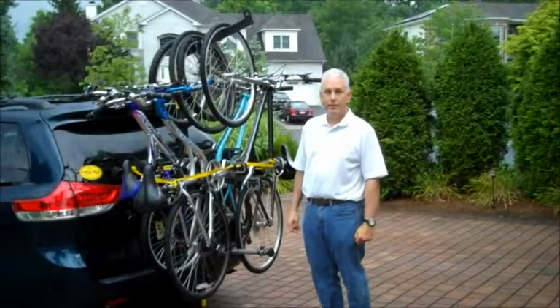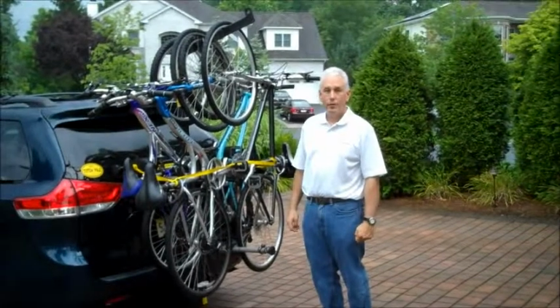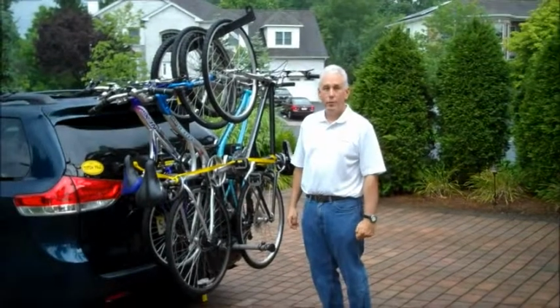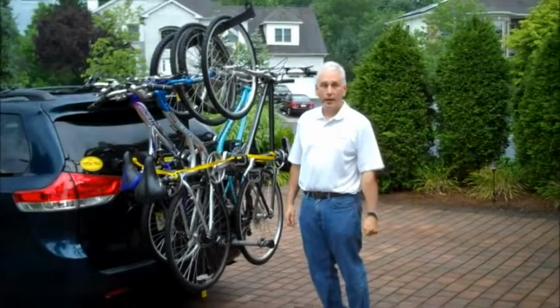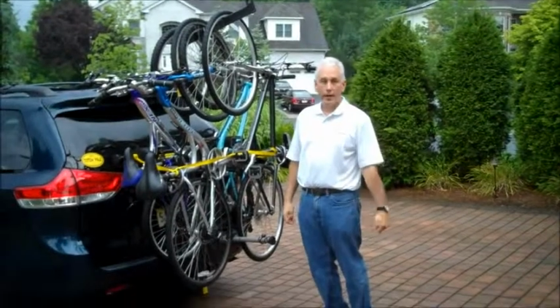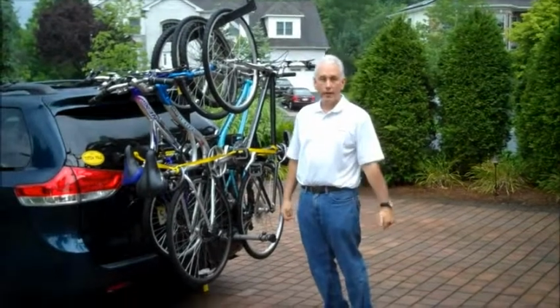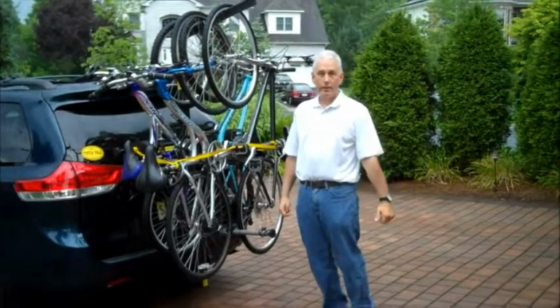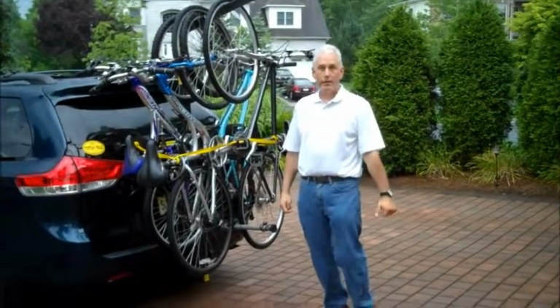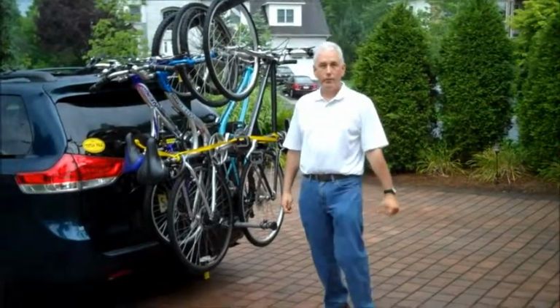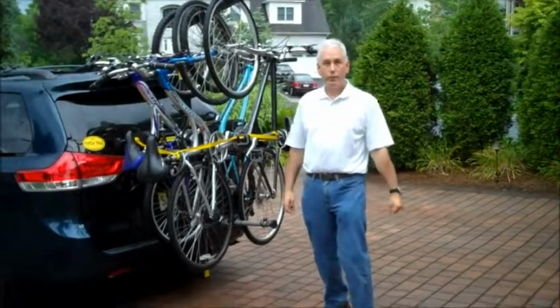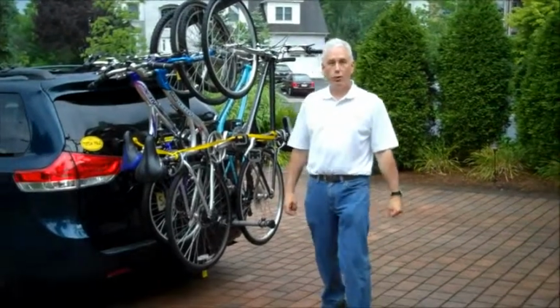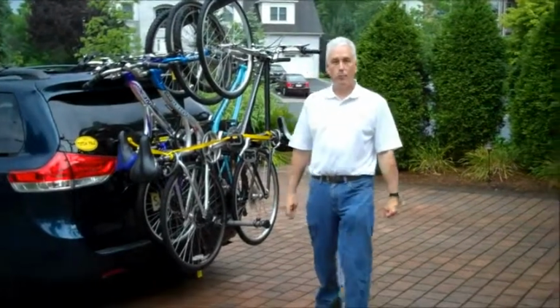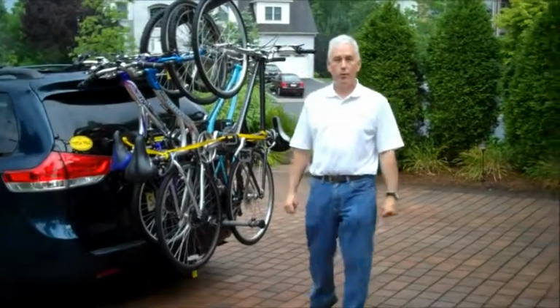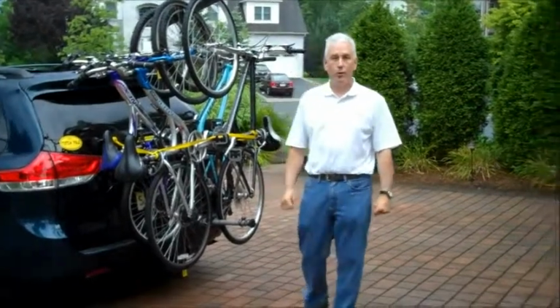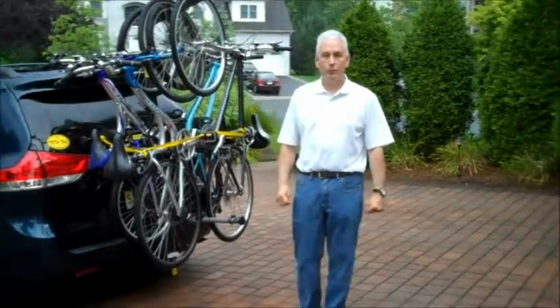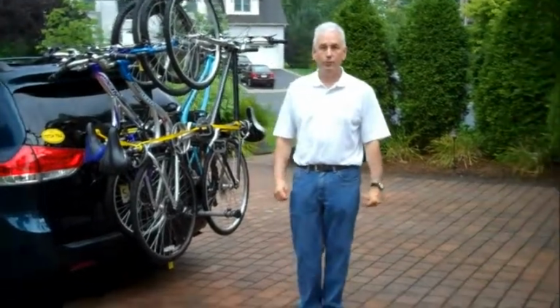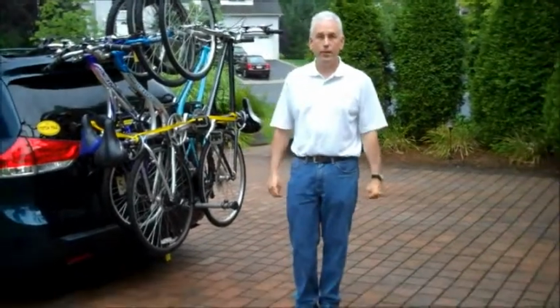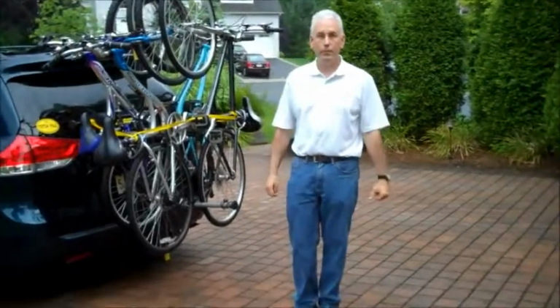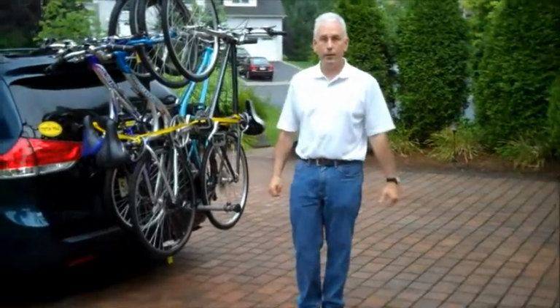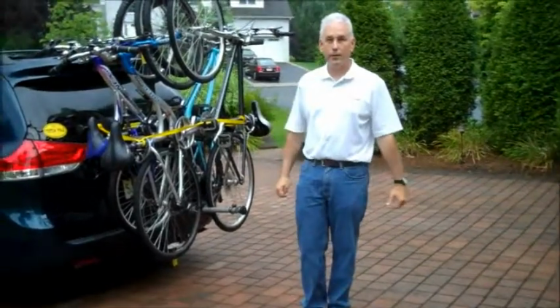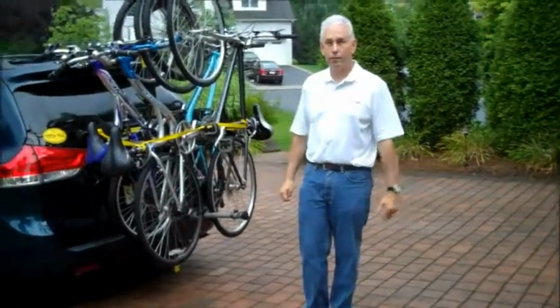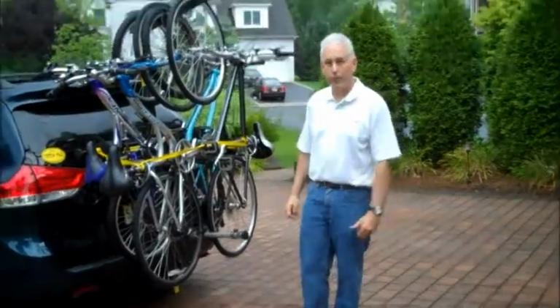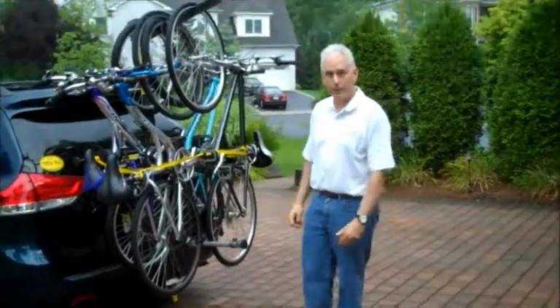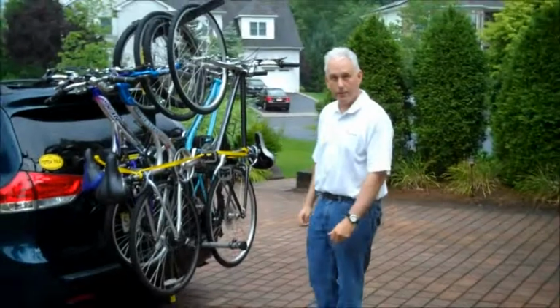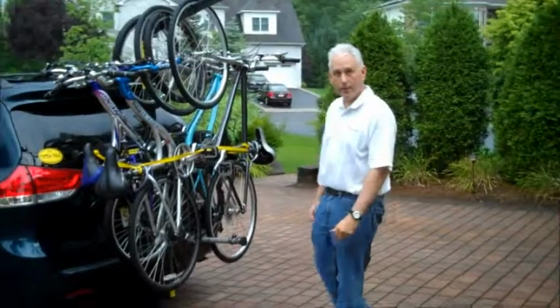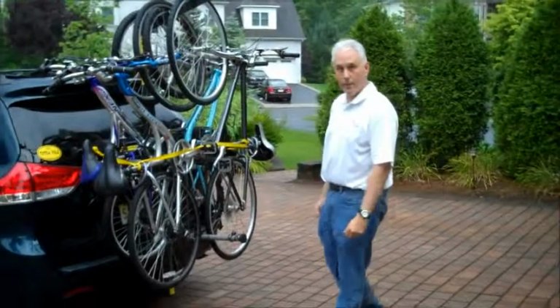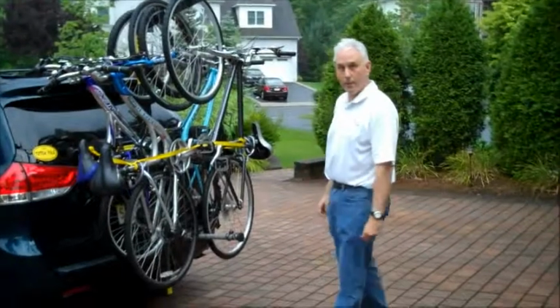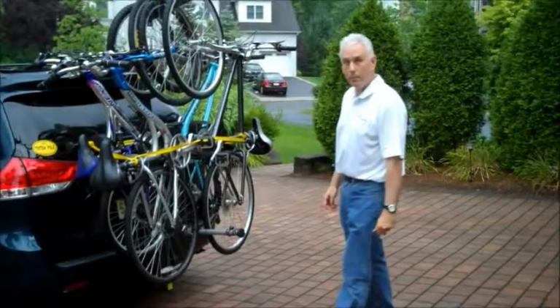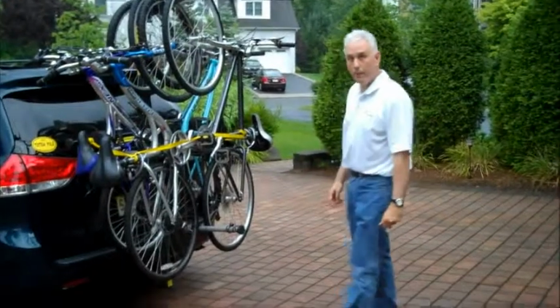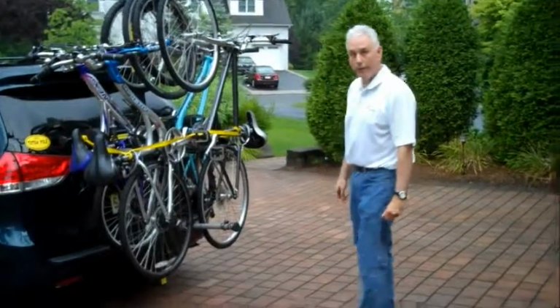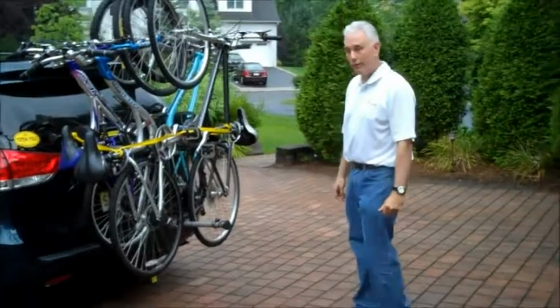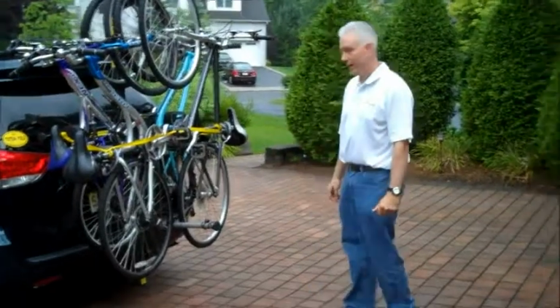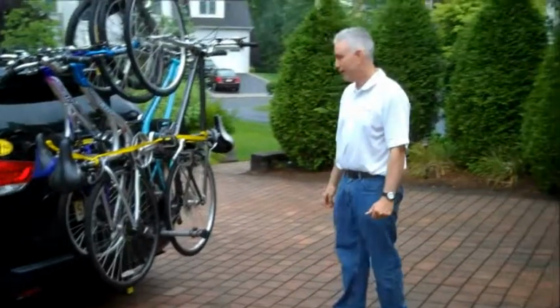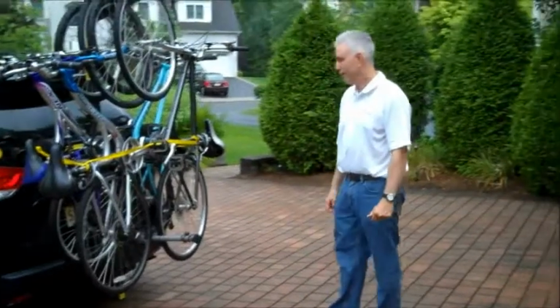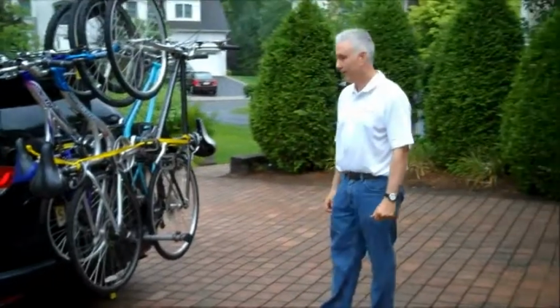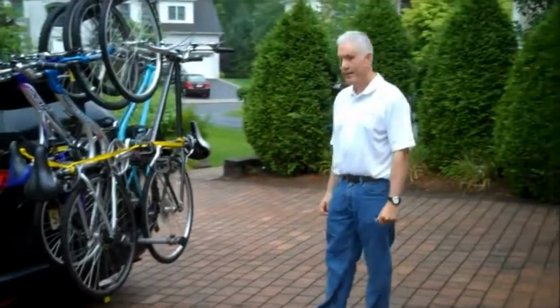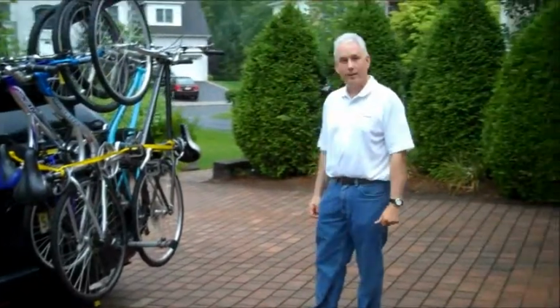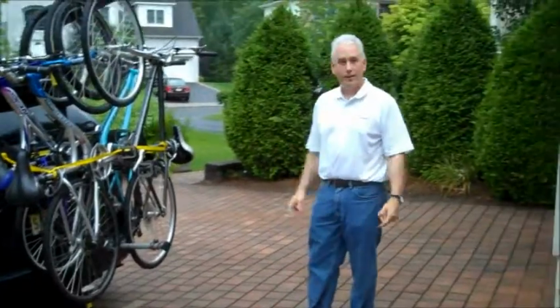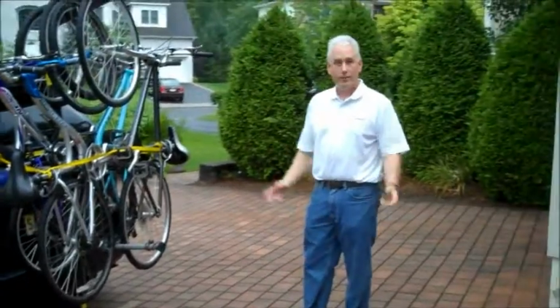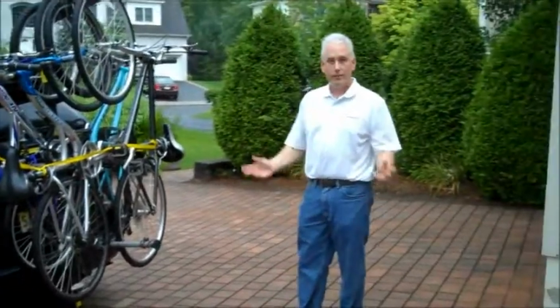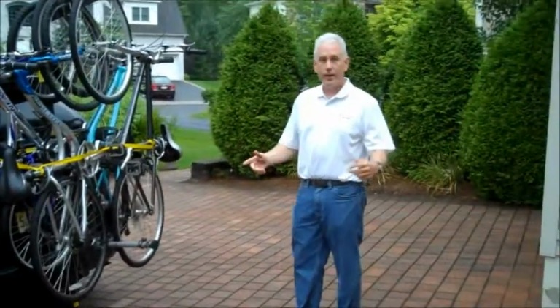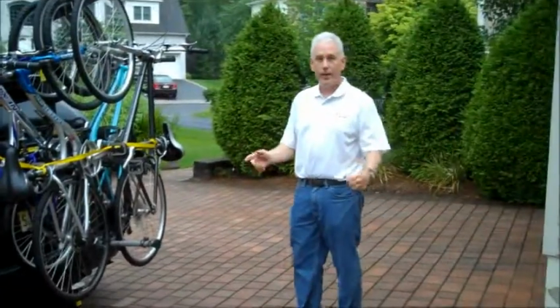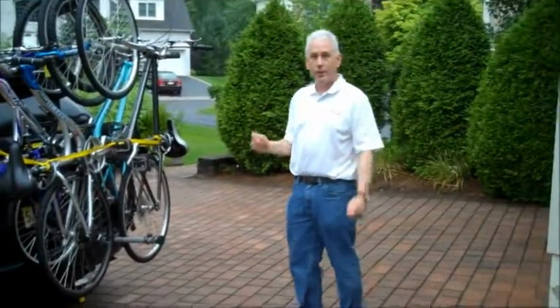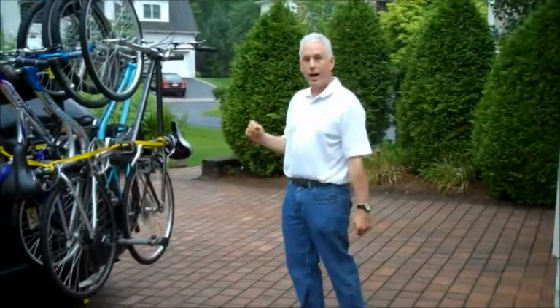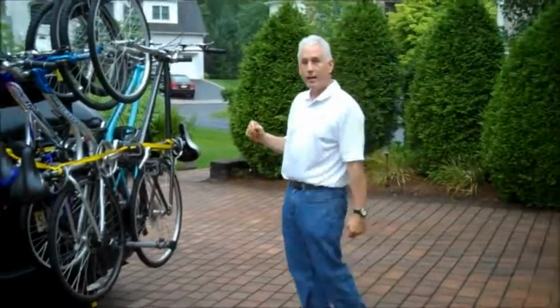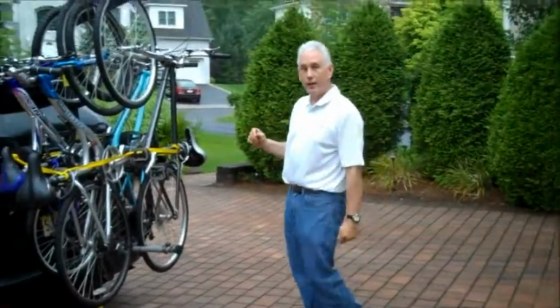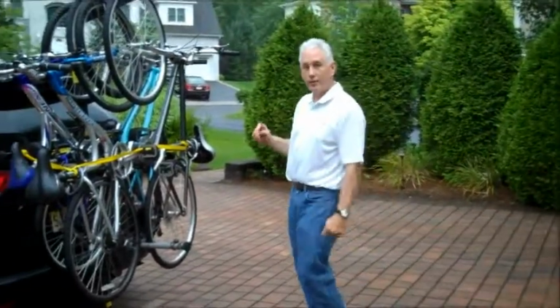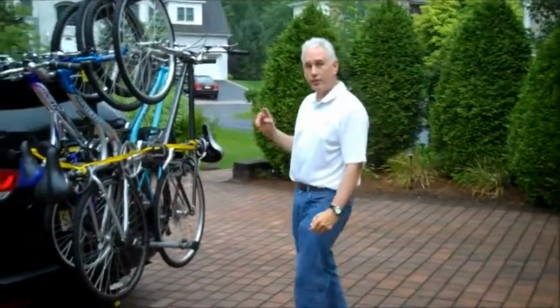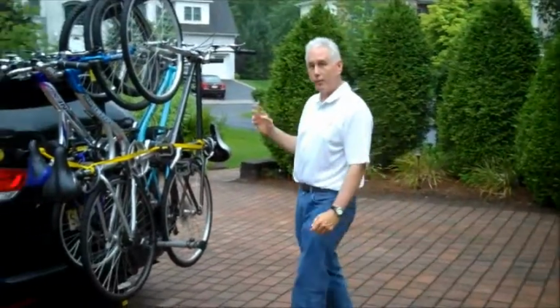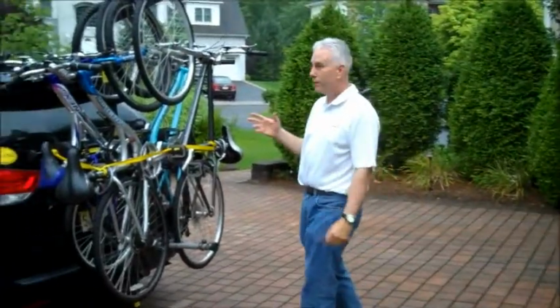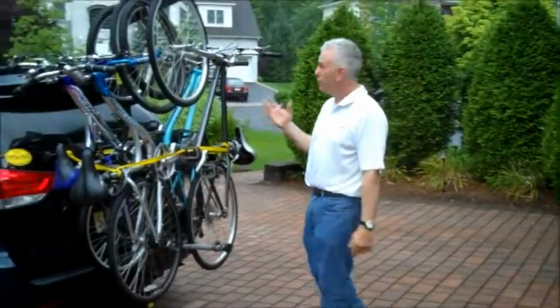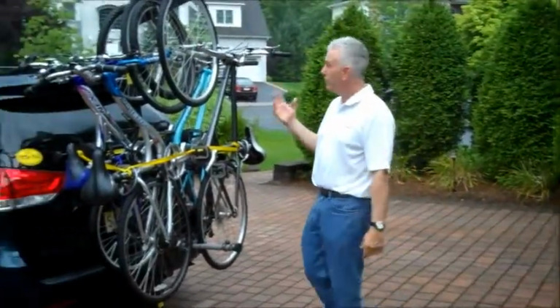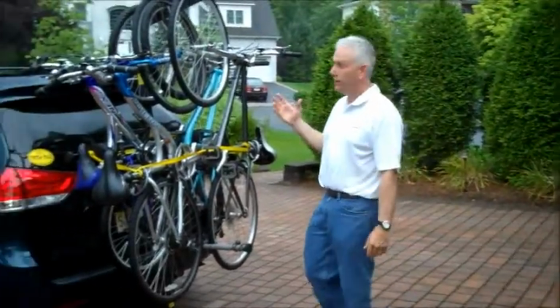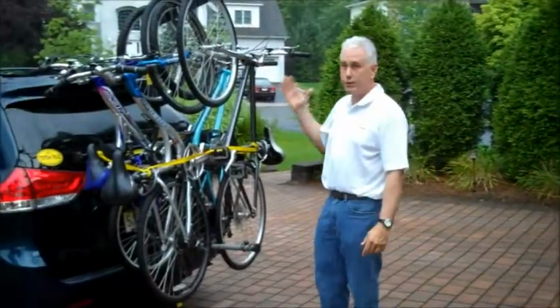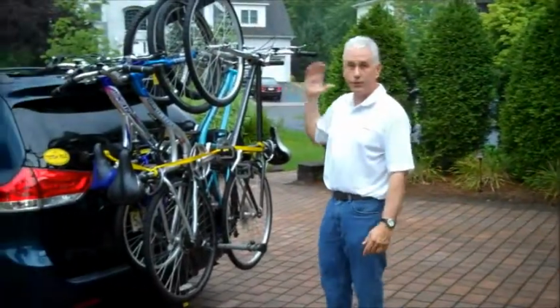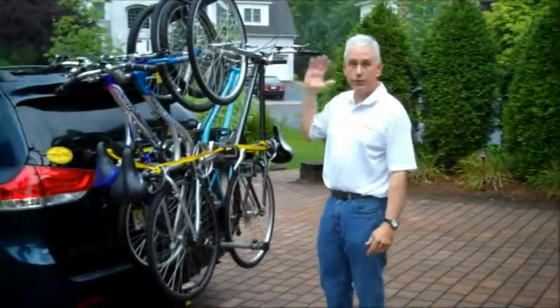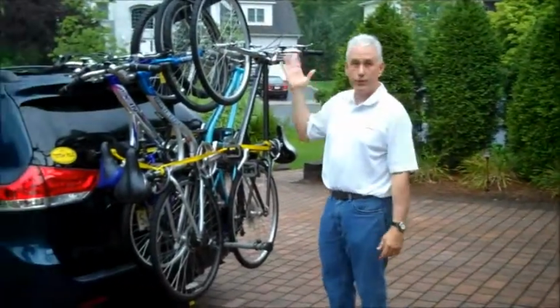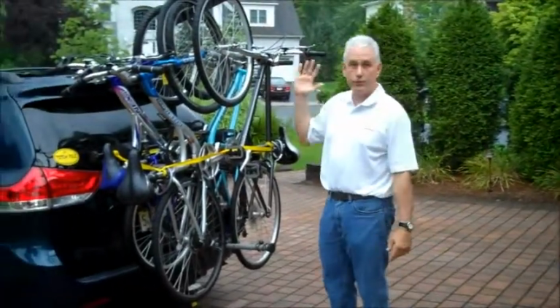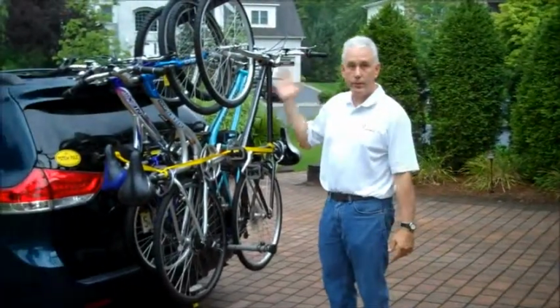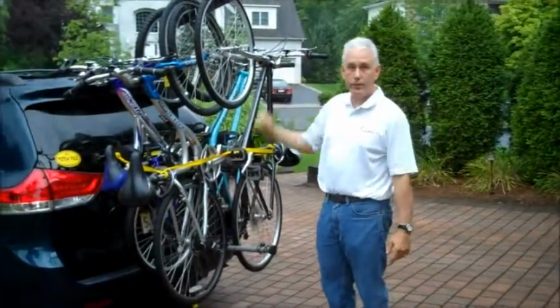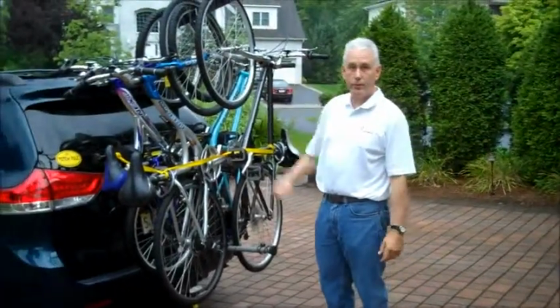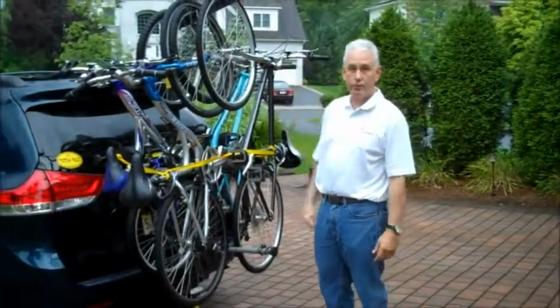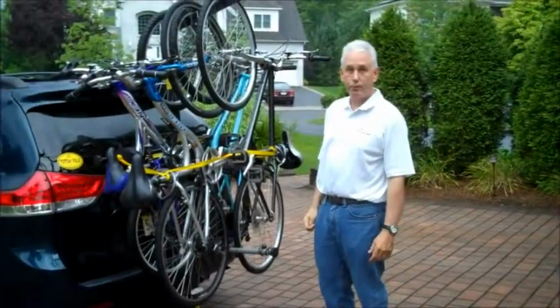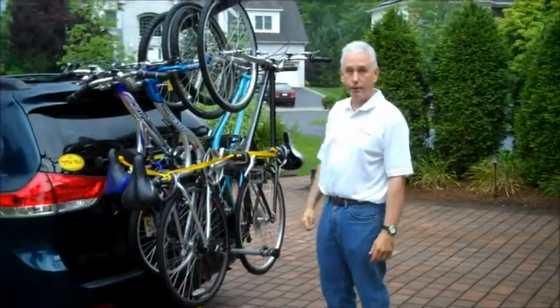Totempole TP-3 Bike Route. Today I'm going to highlight some of the new features of the TP-3.